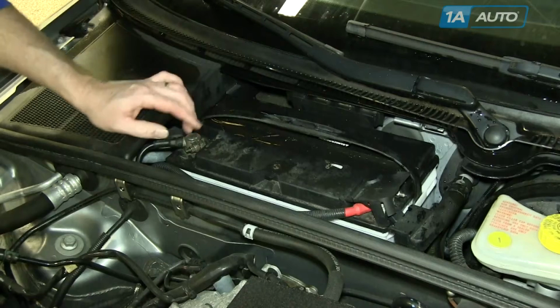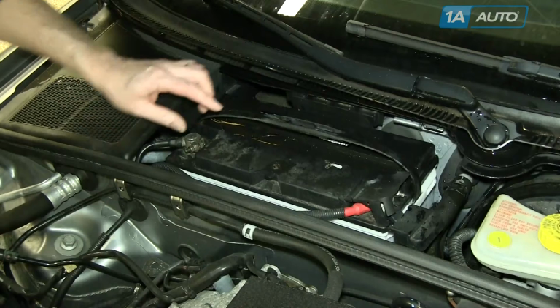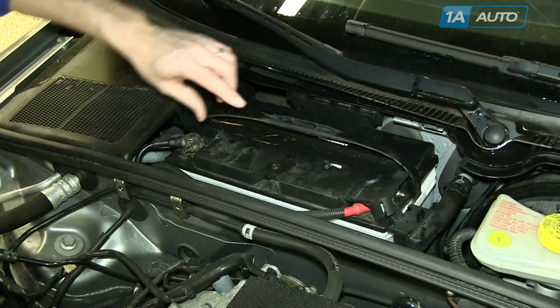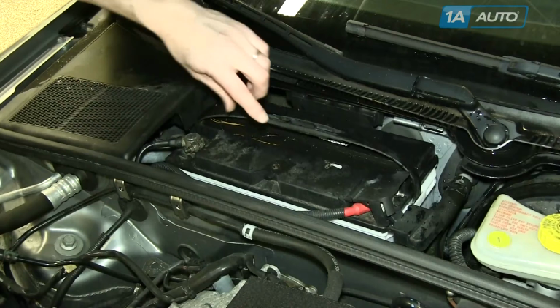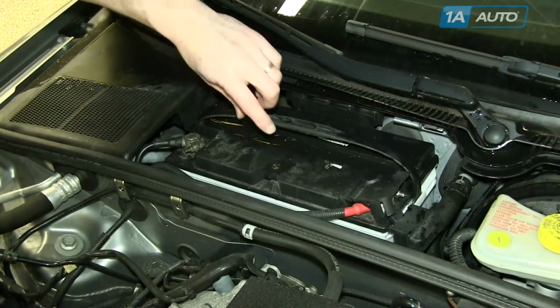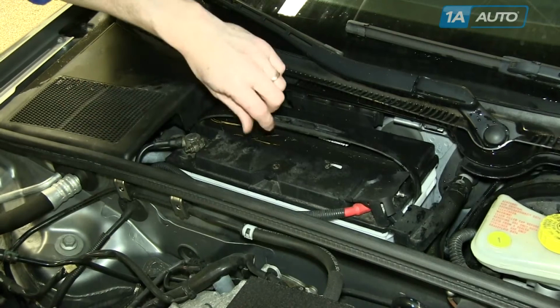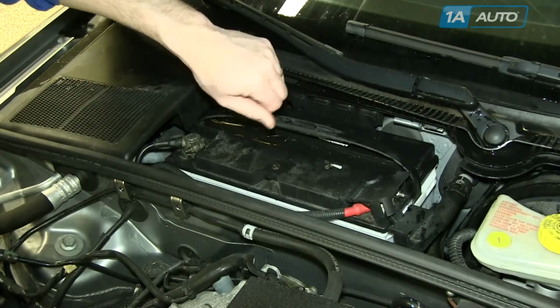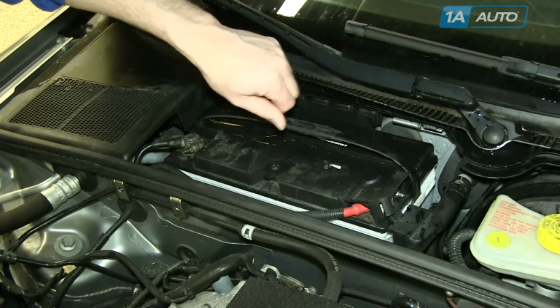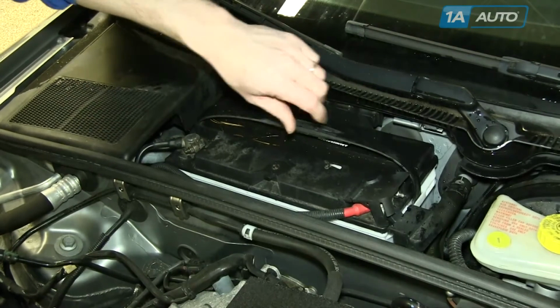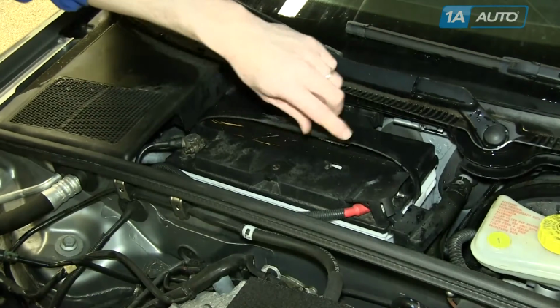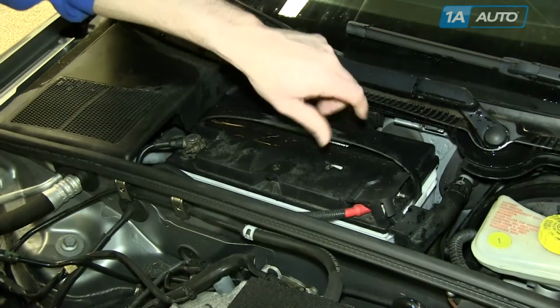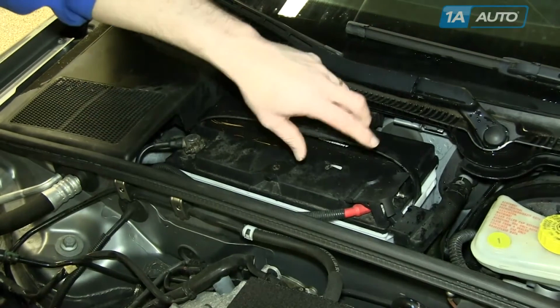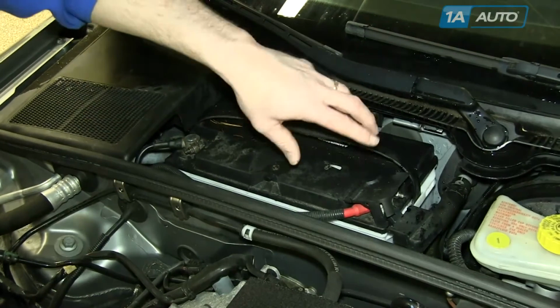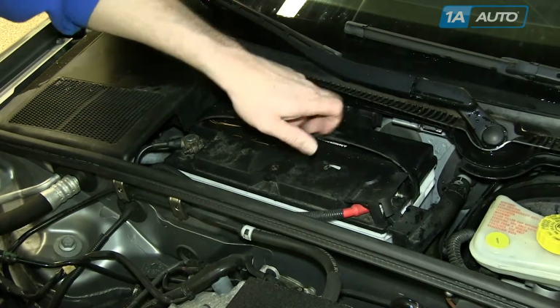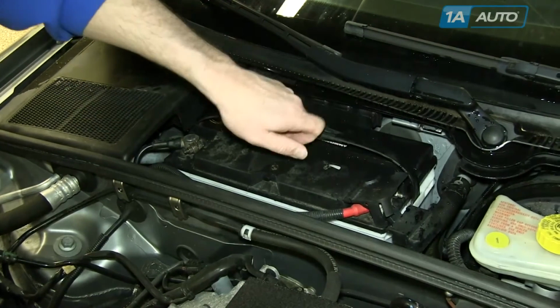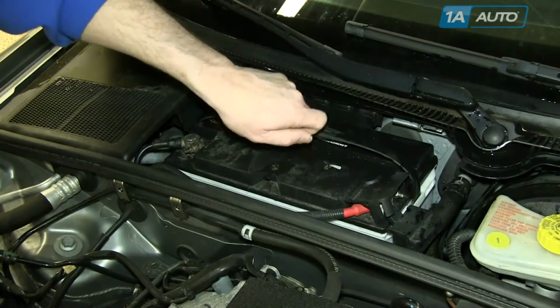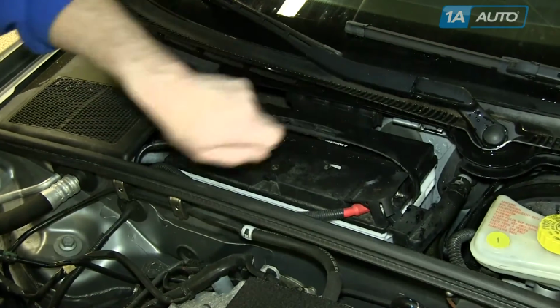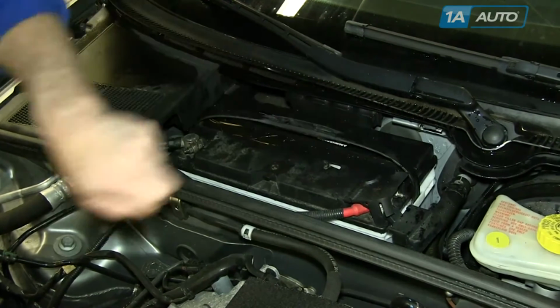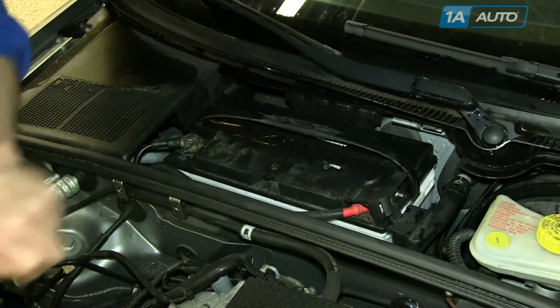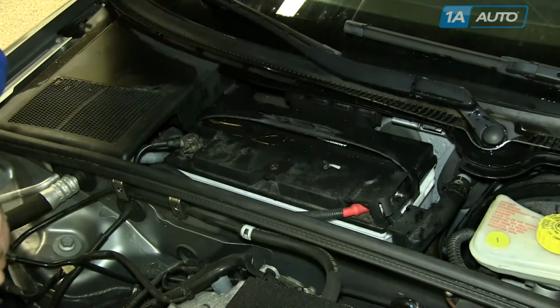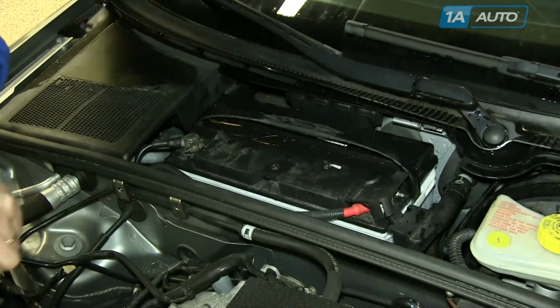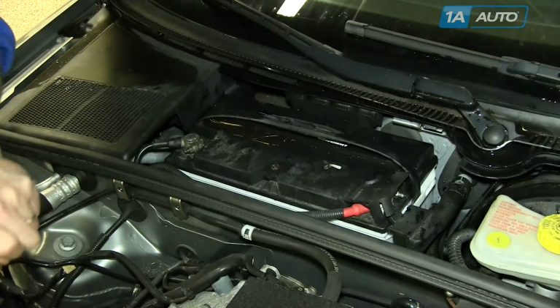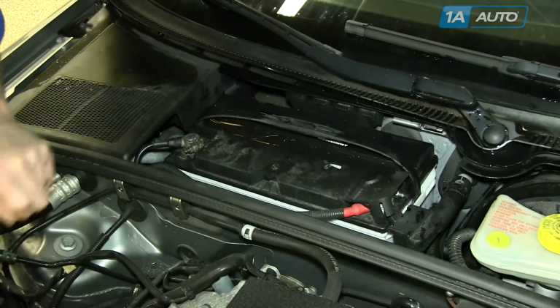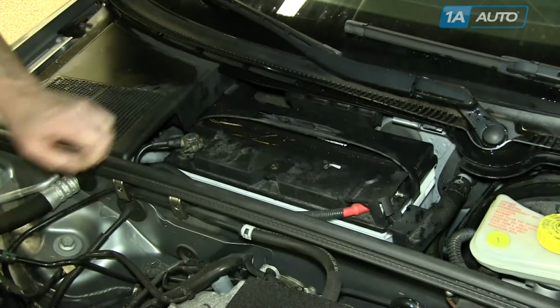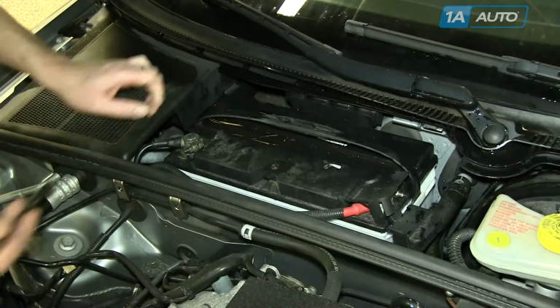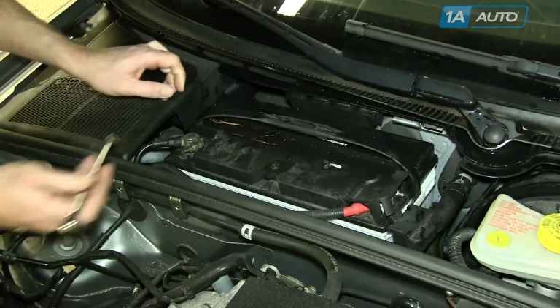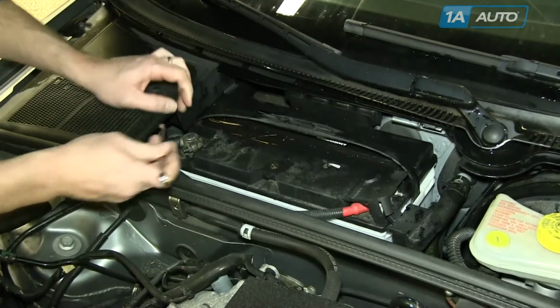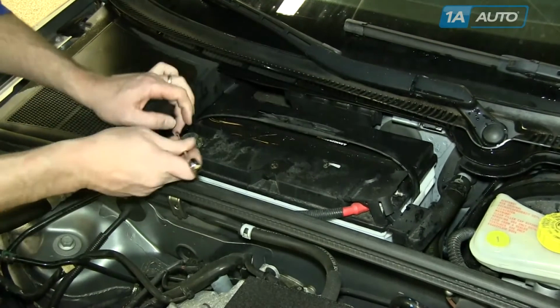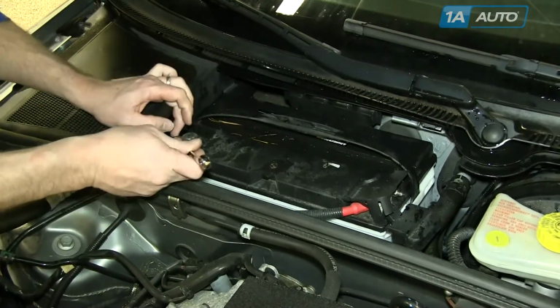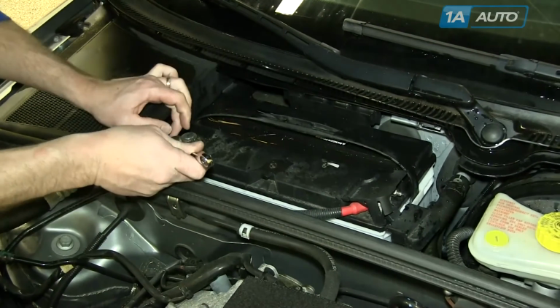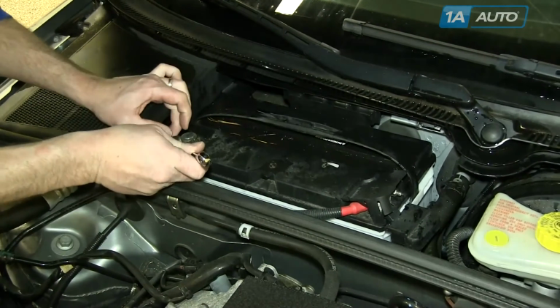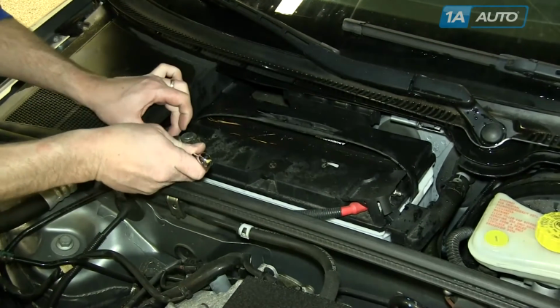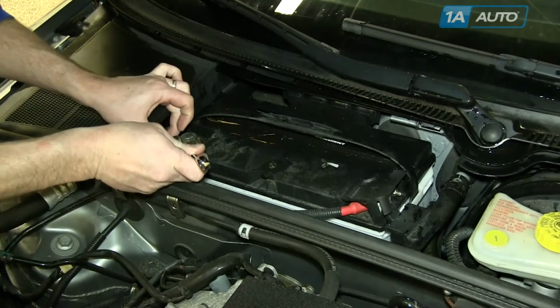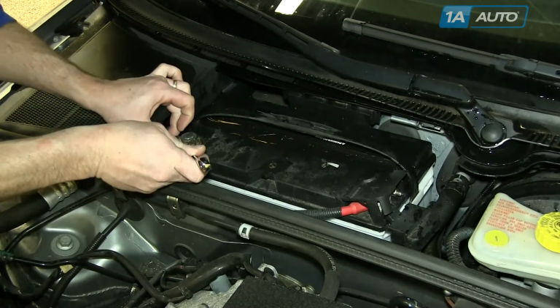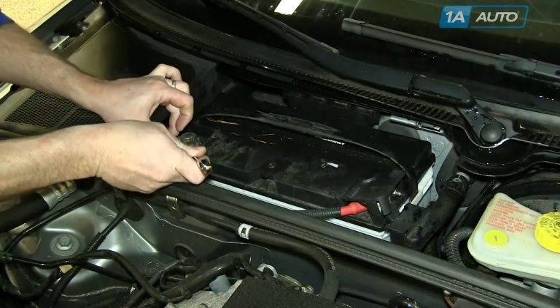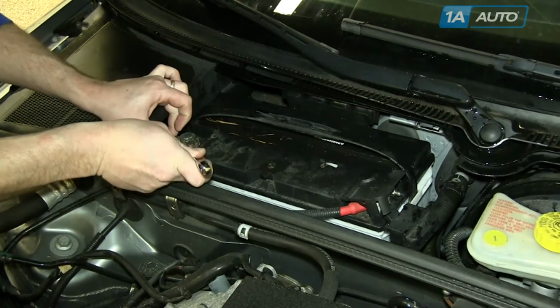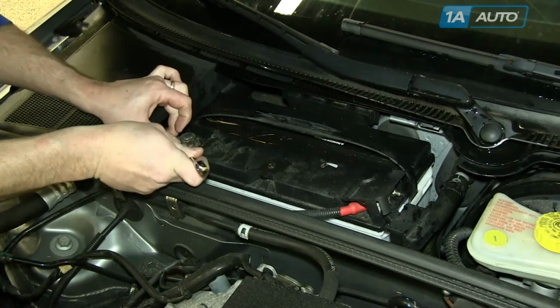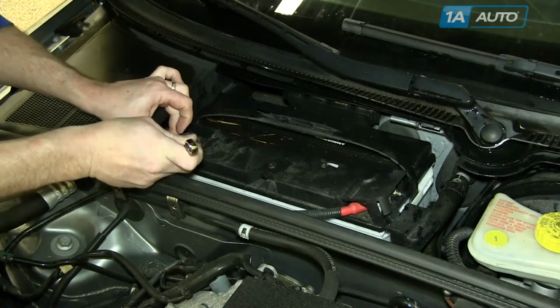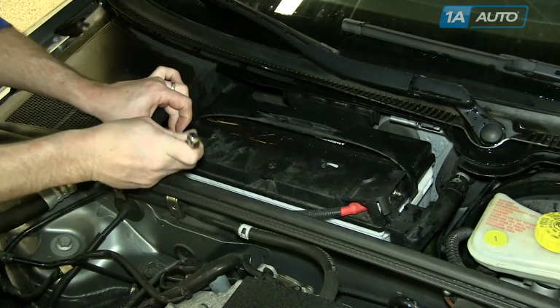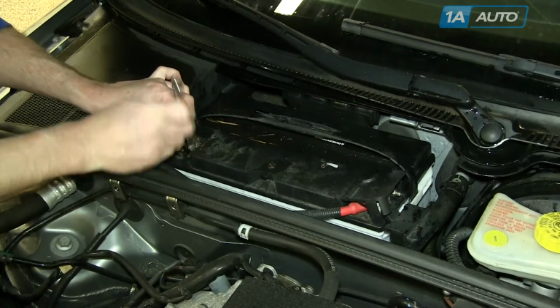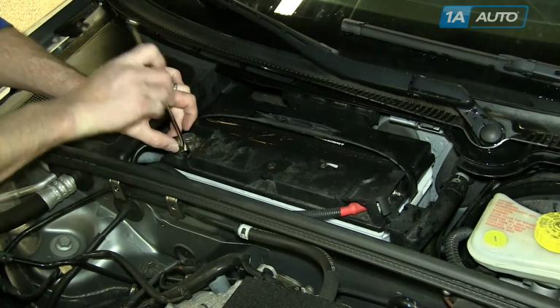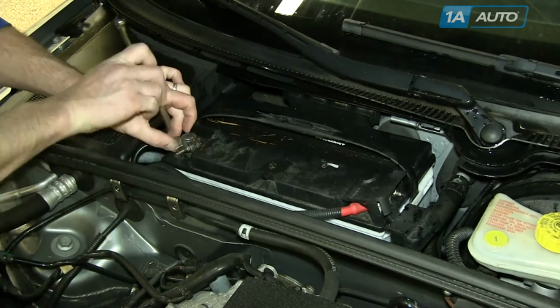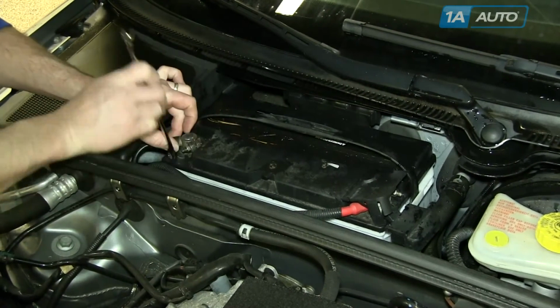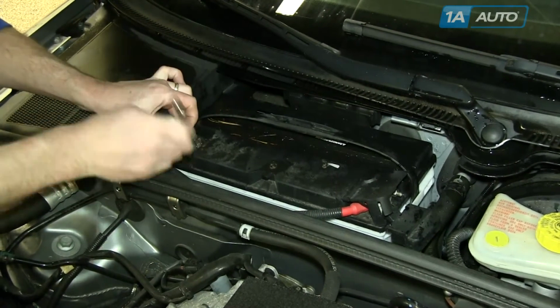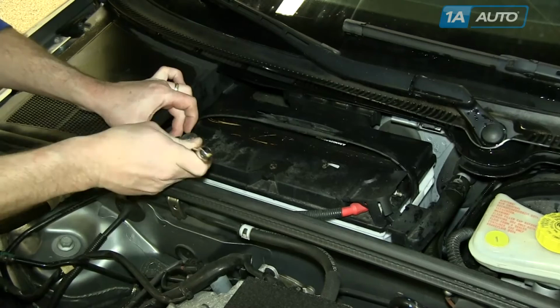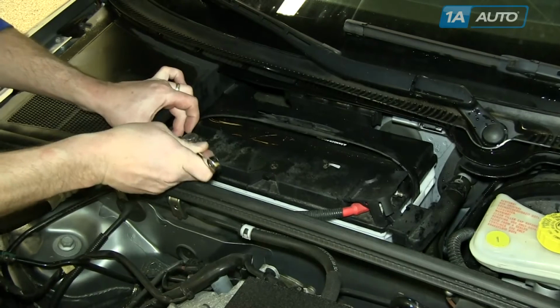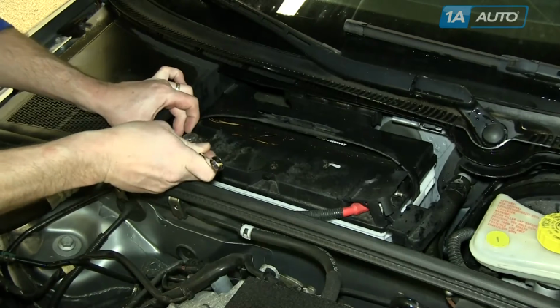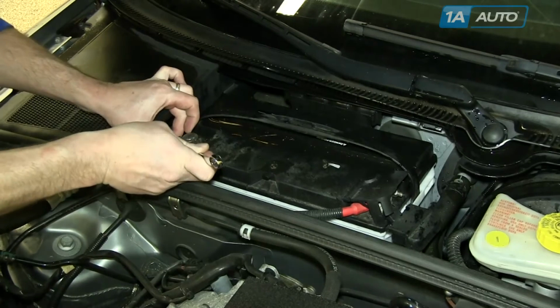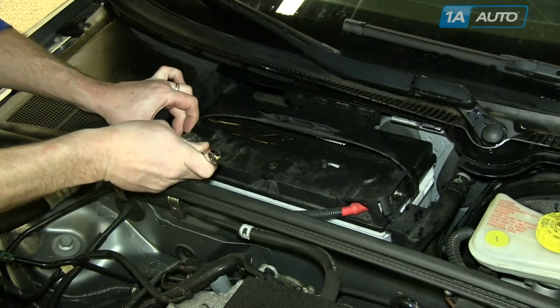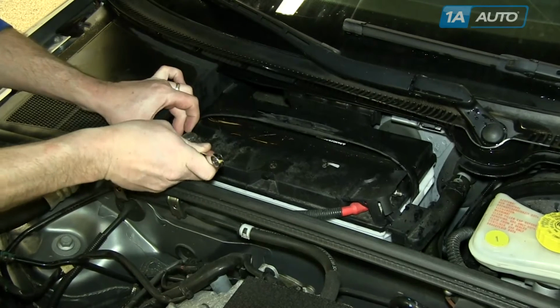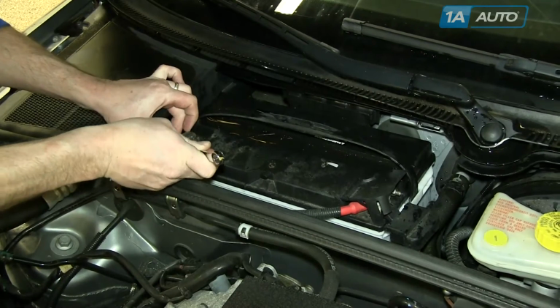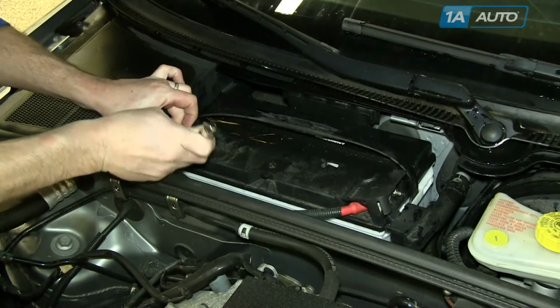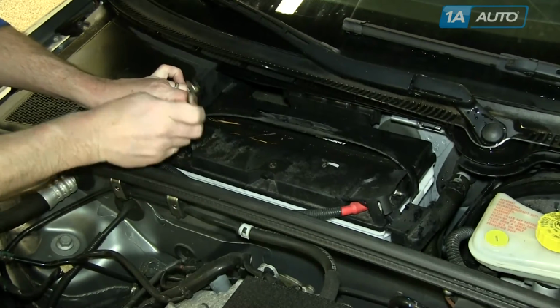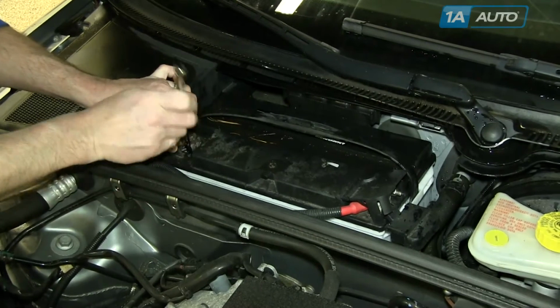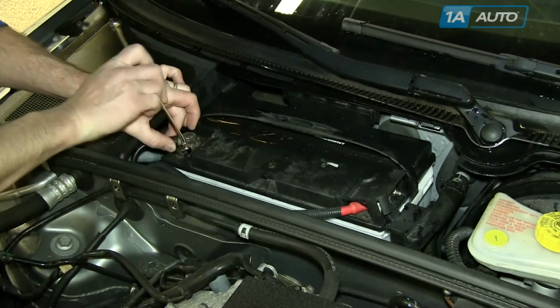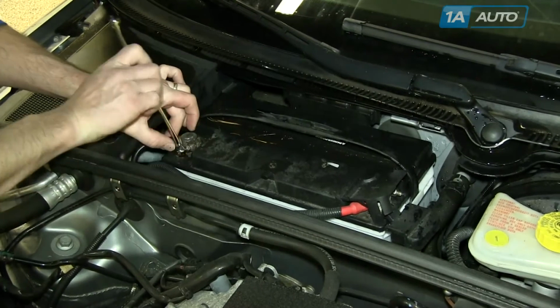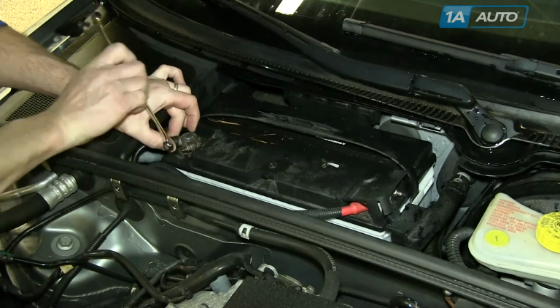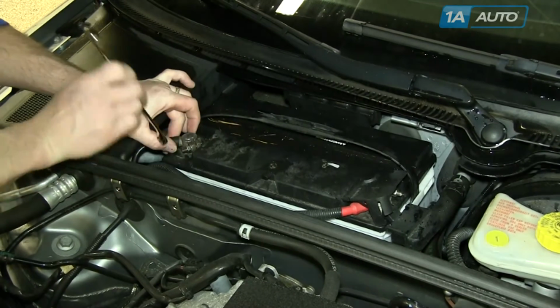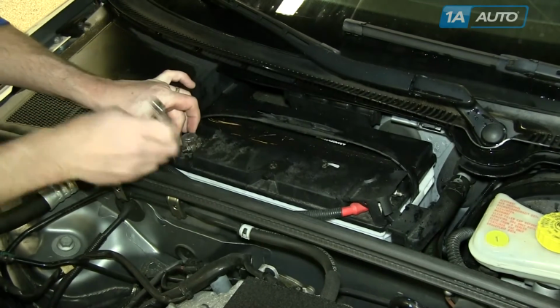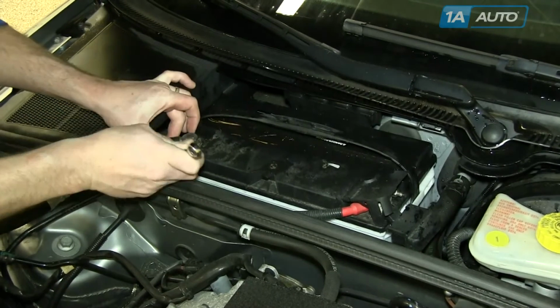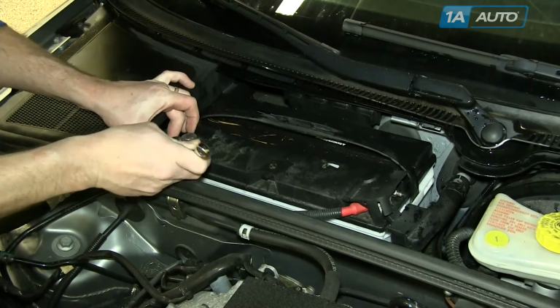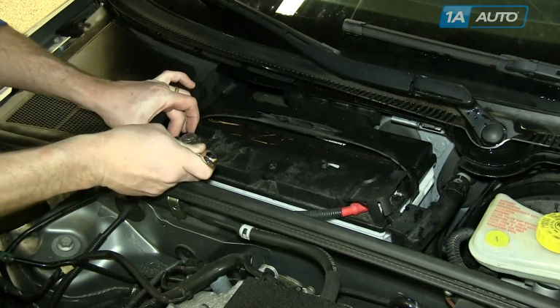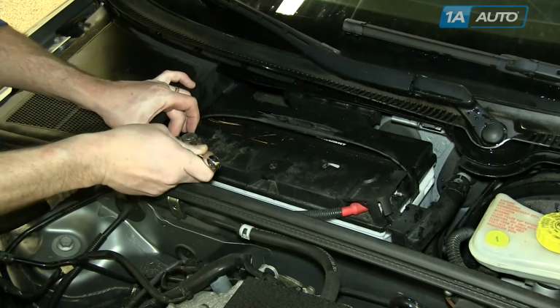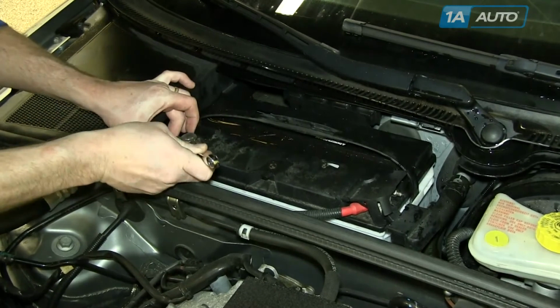There should be a panel covering your battery. Remove that, then disconnect the negative terminal on your battery.